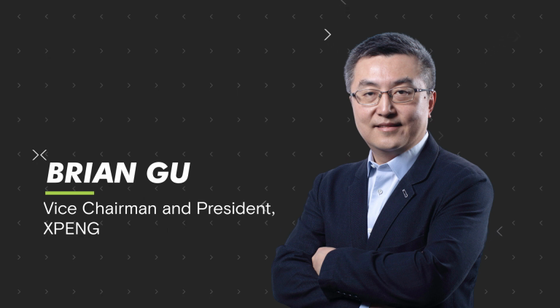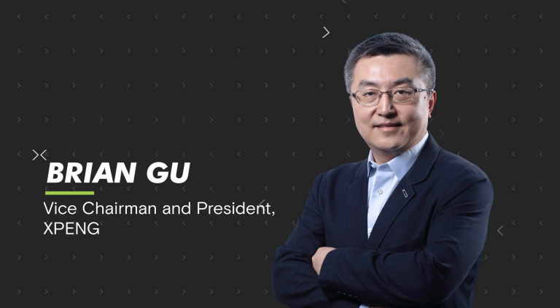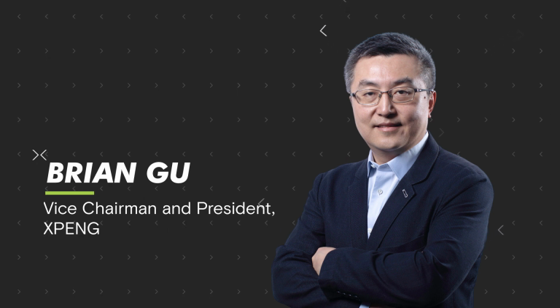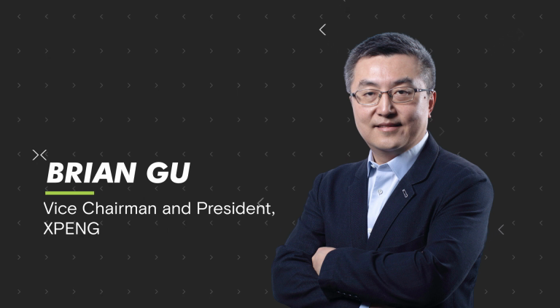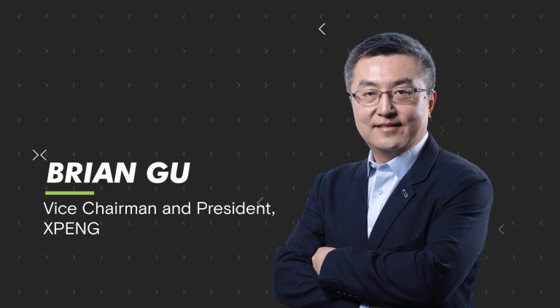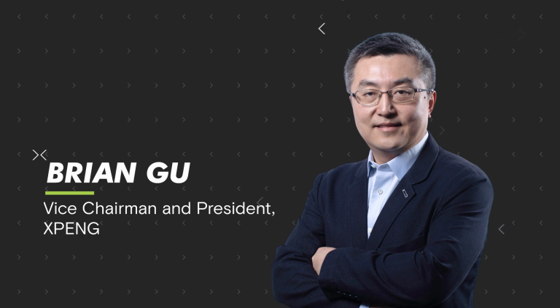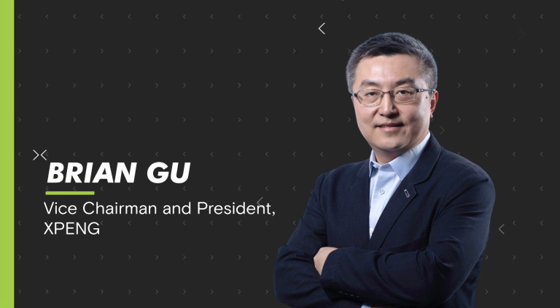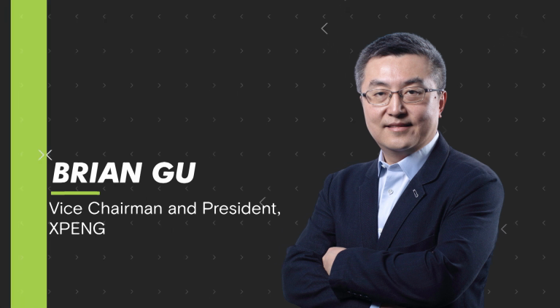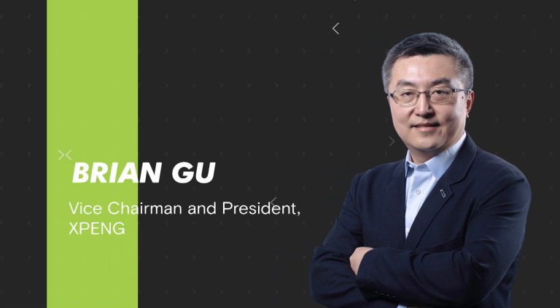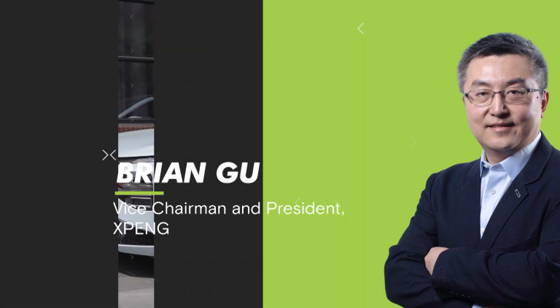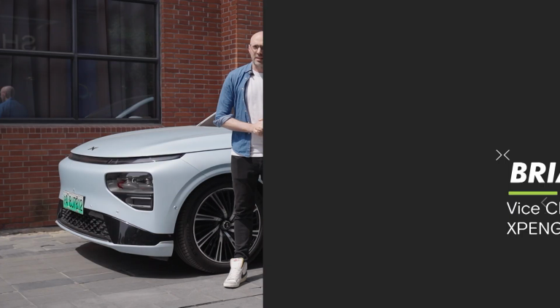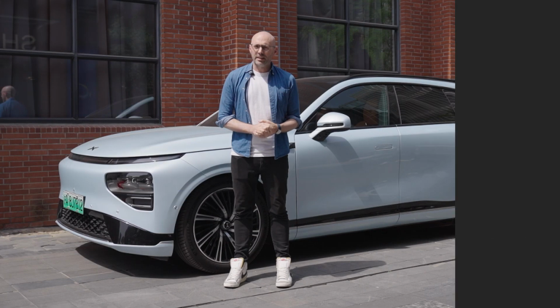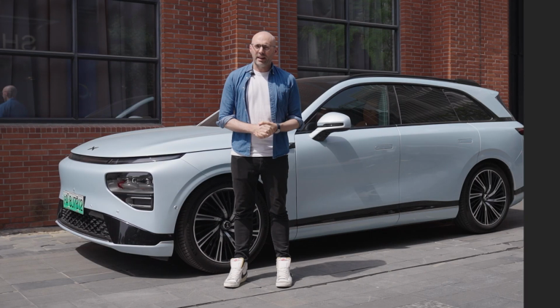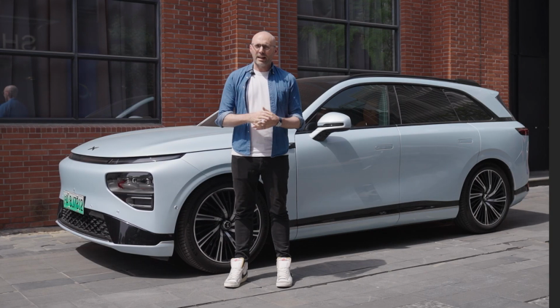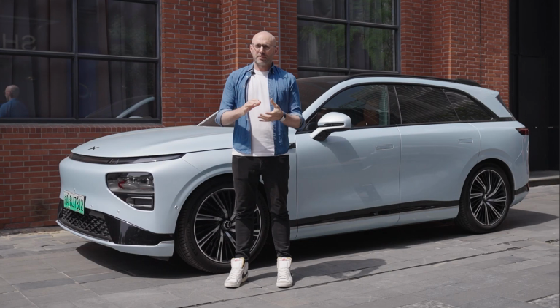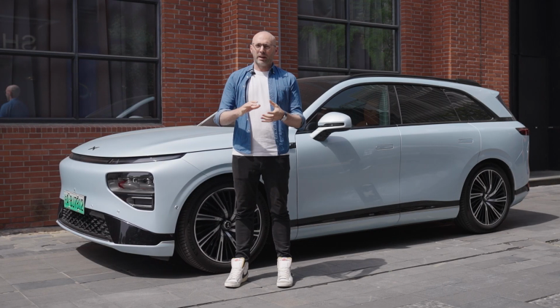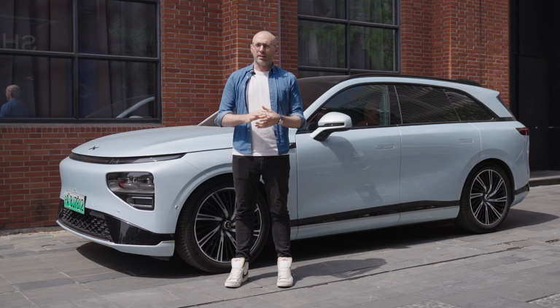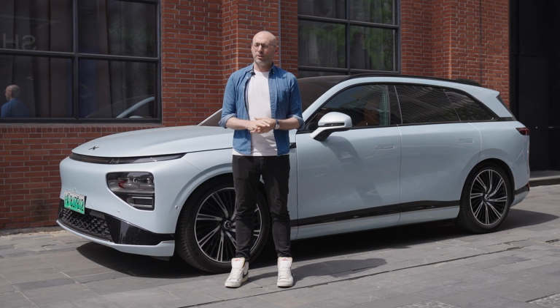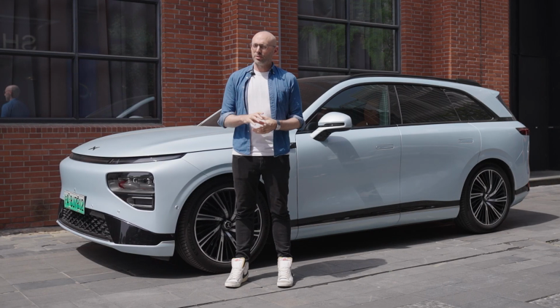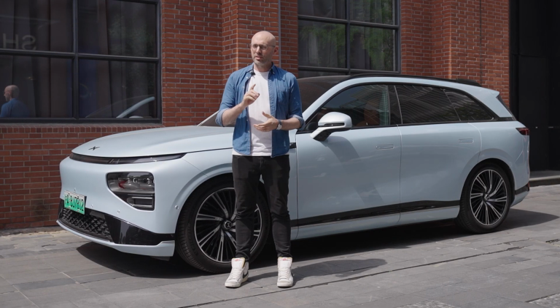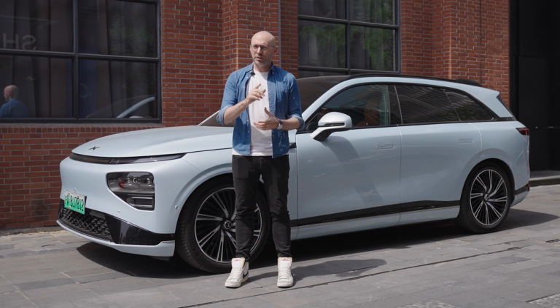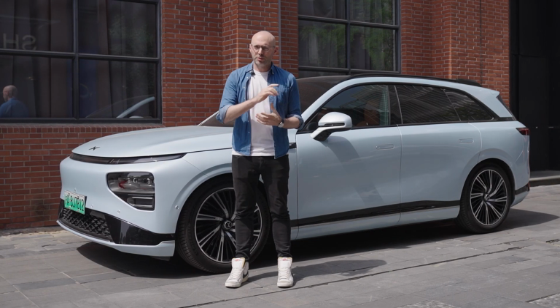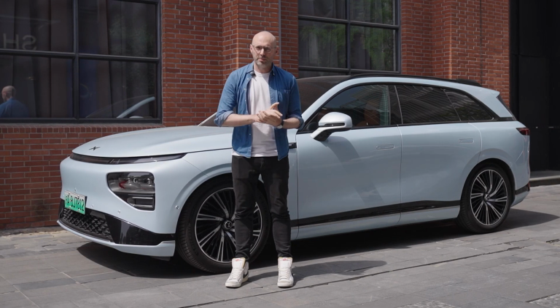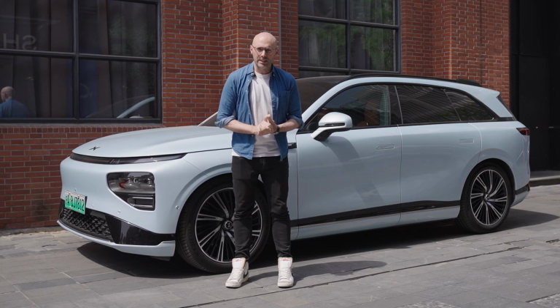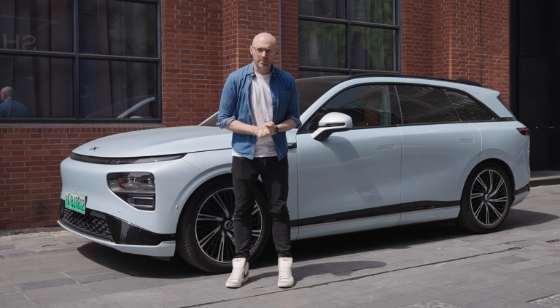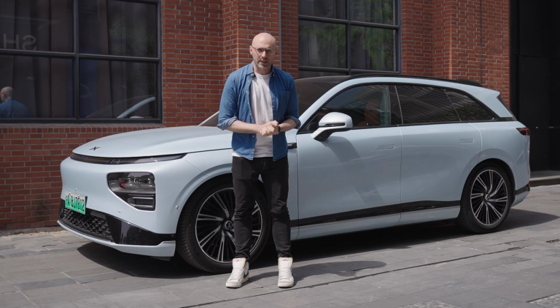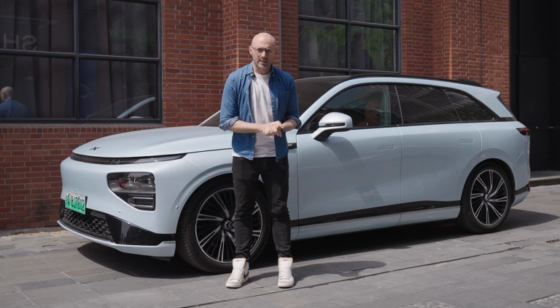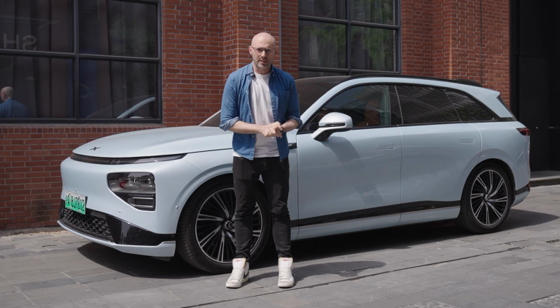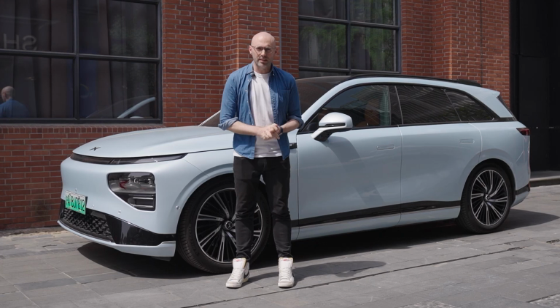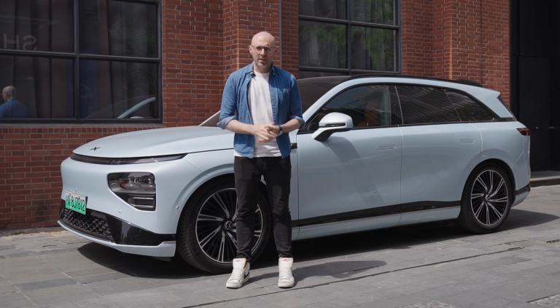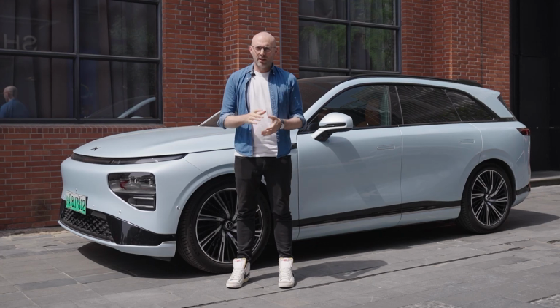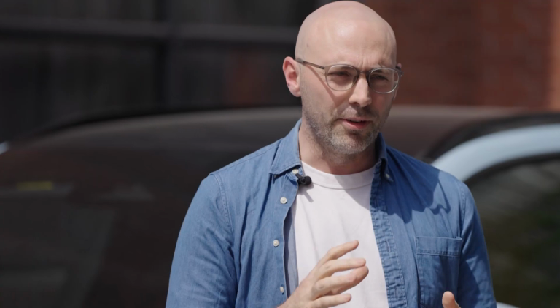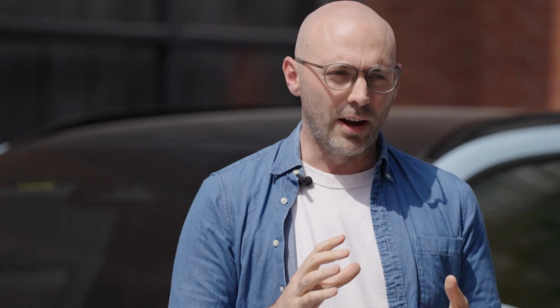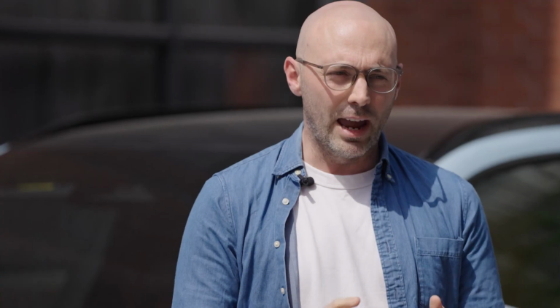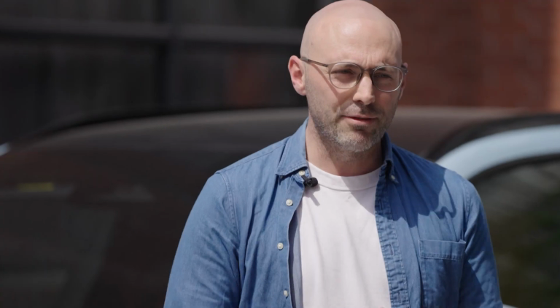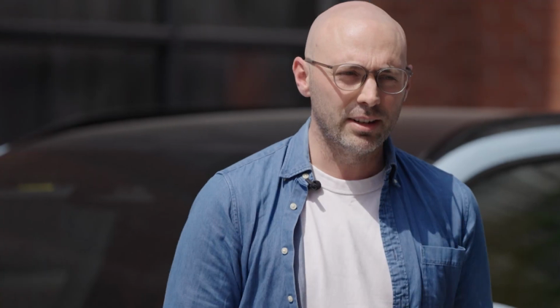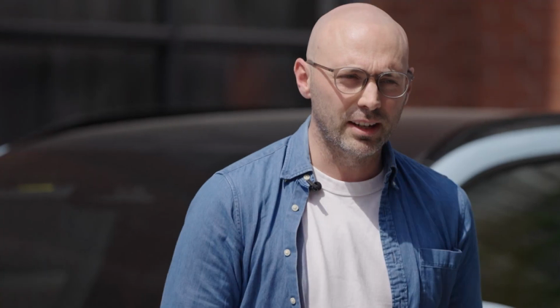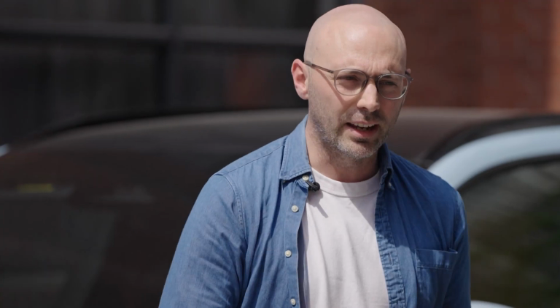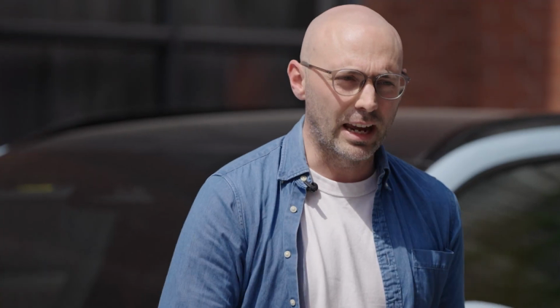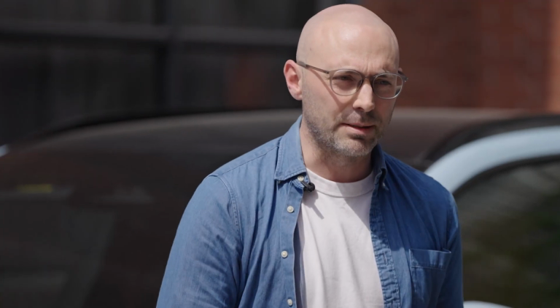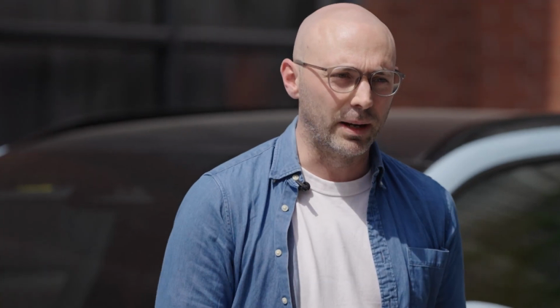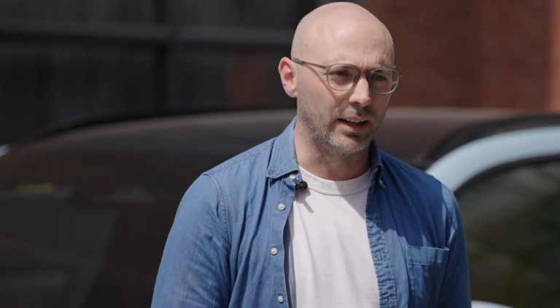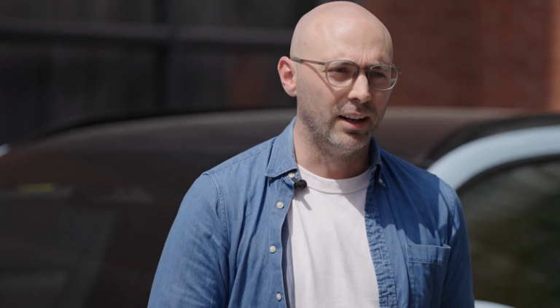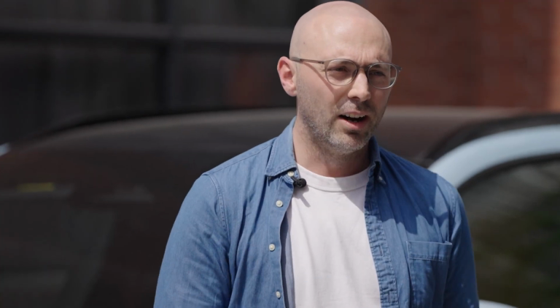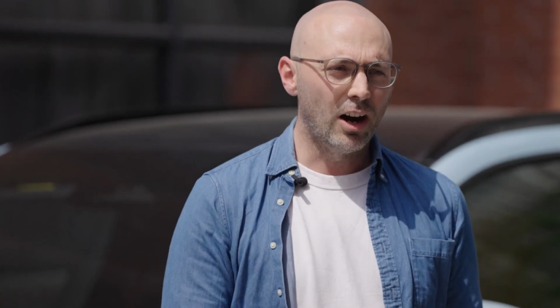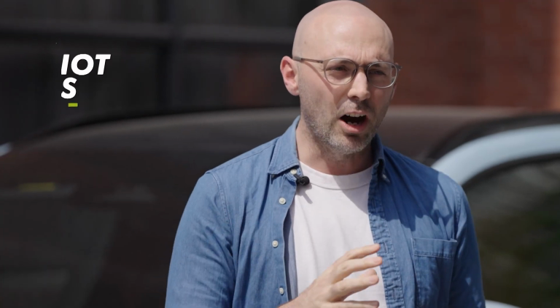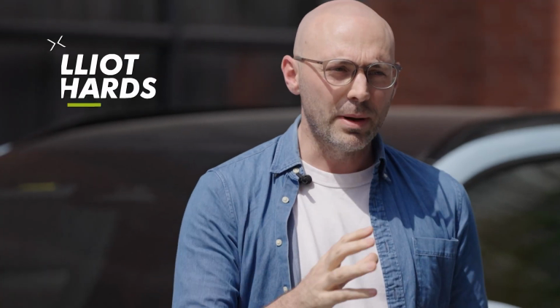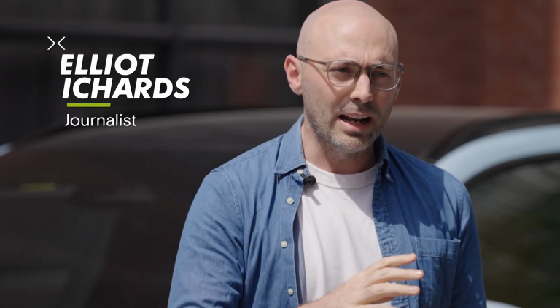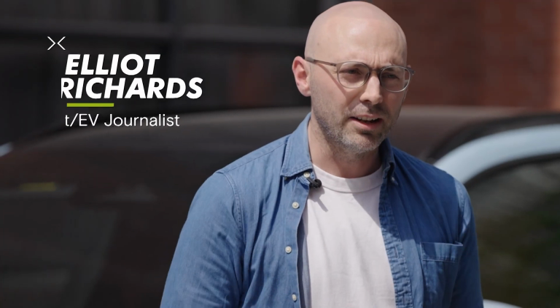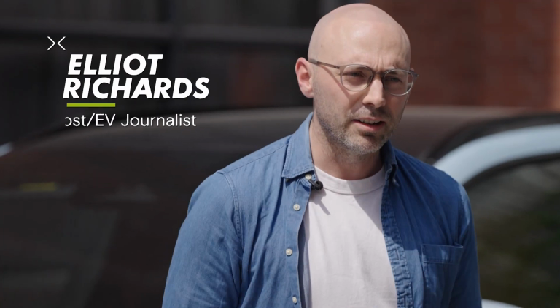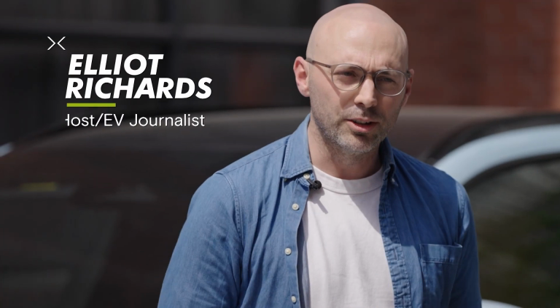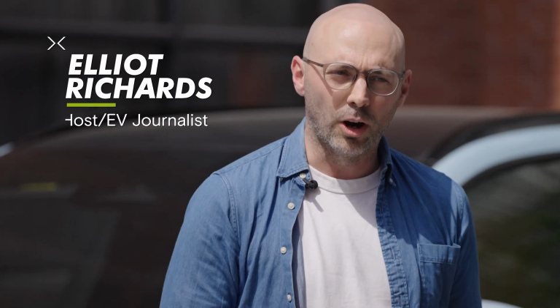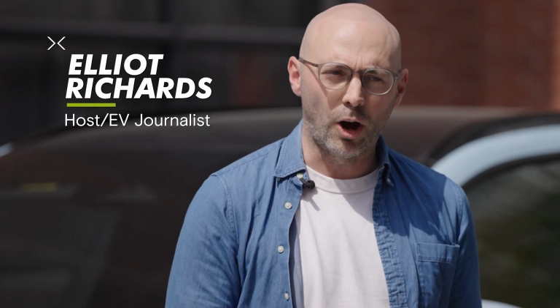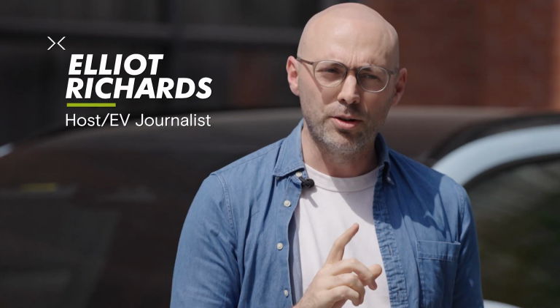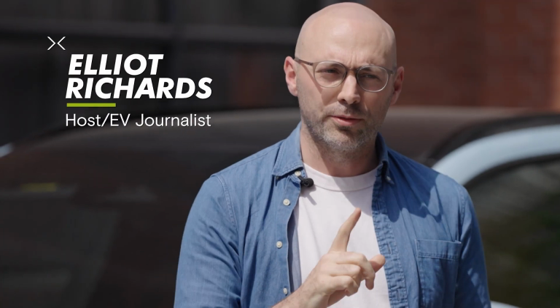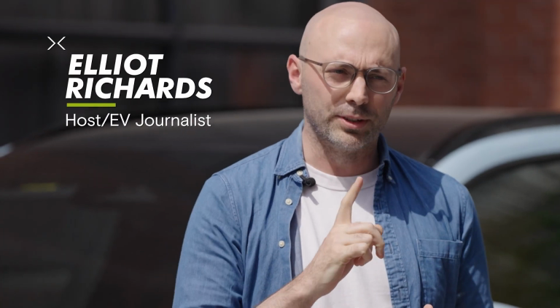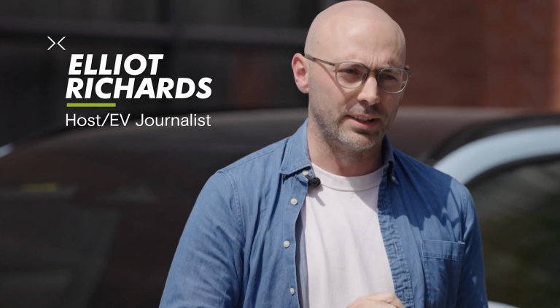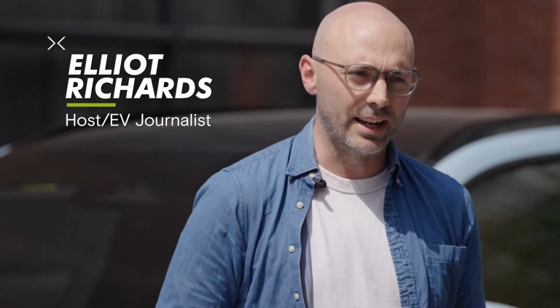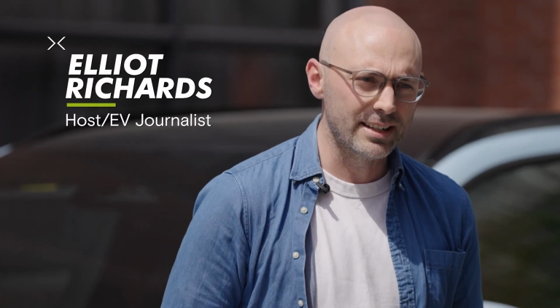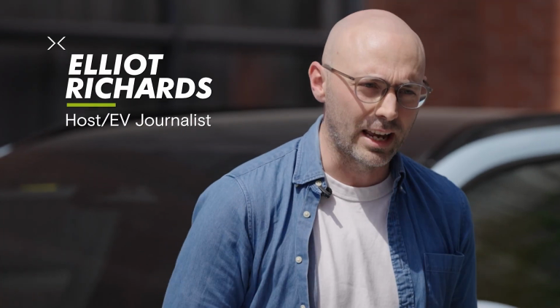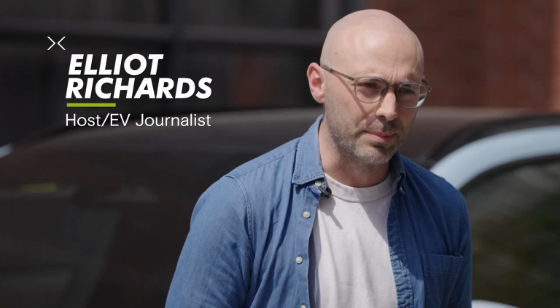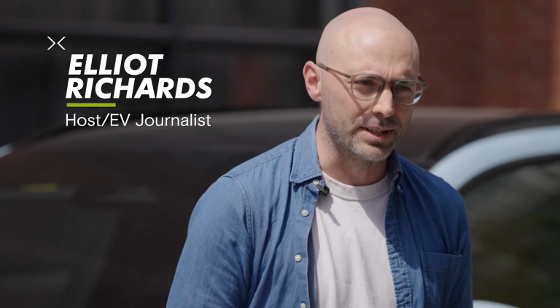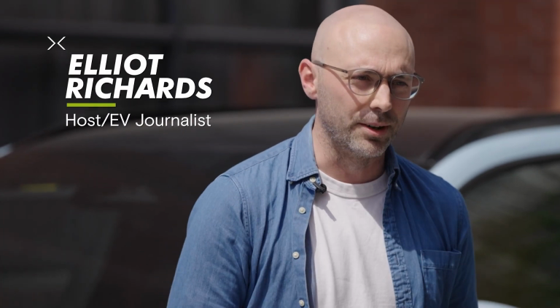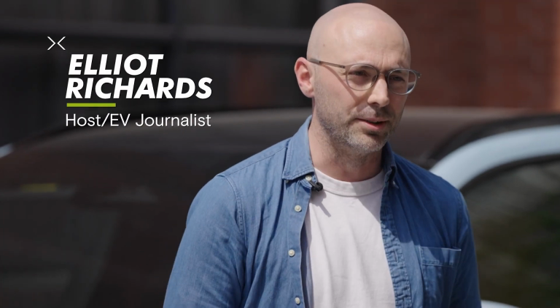Welcome to Inside Xpeng, your social media magazine for everything Xpeng. I'm Elliot, your host for today's episode.